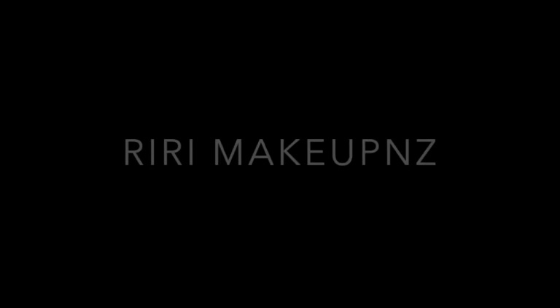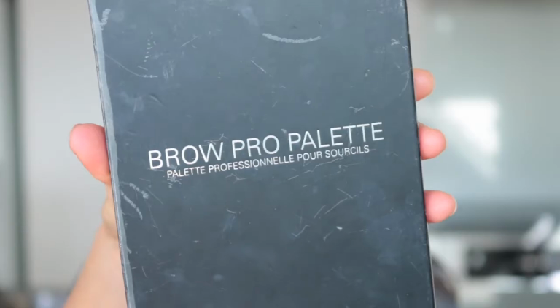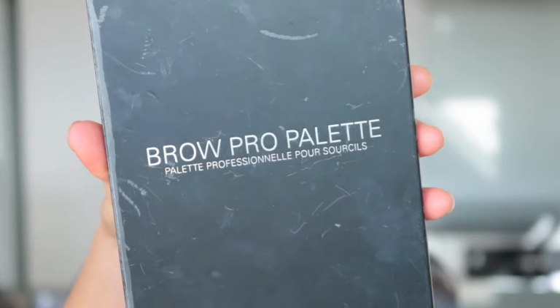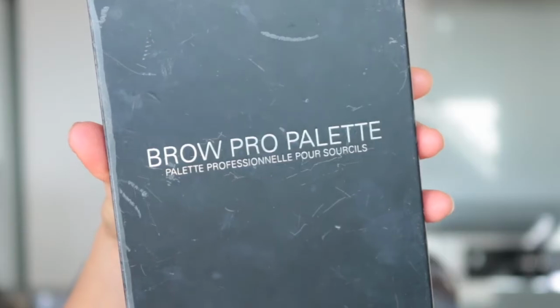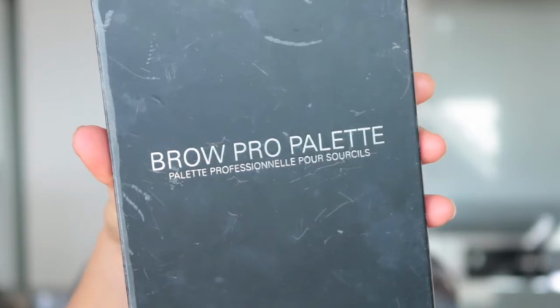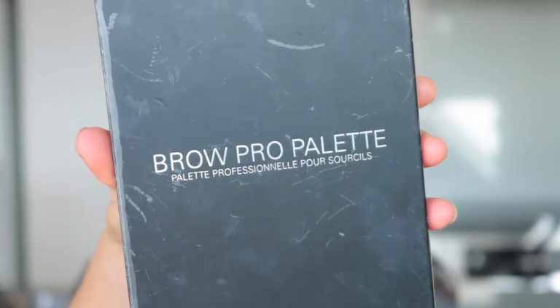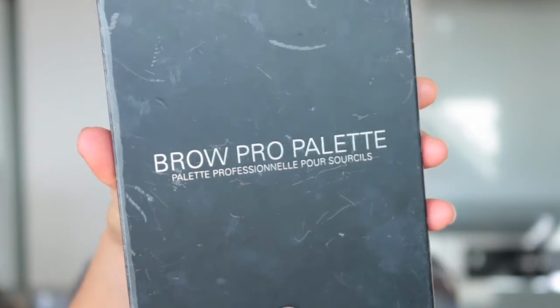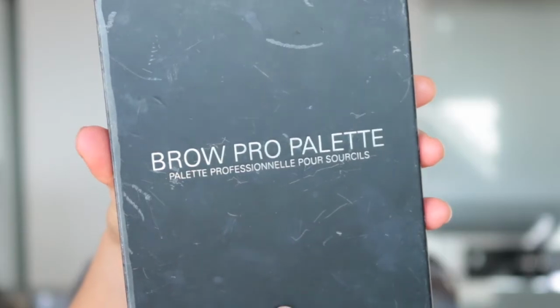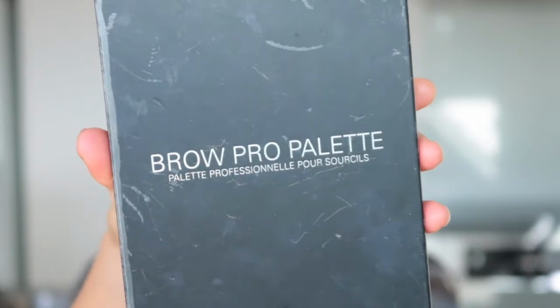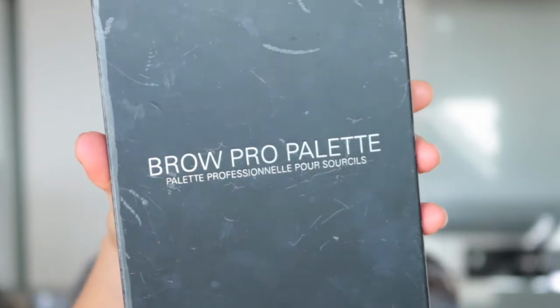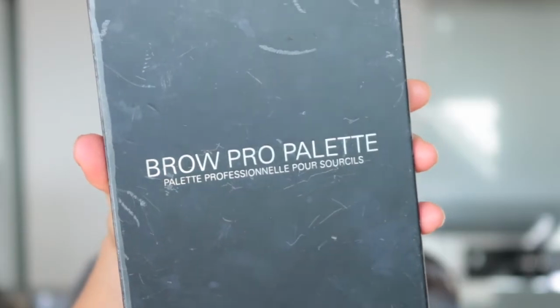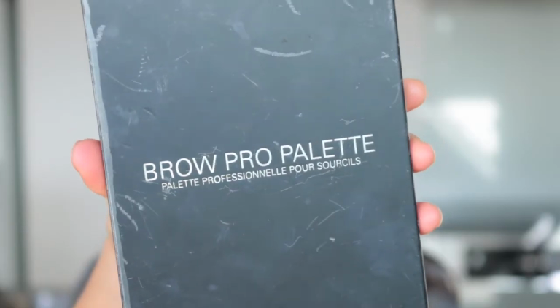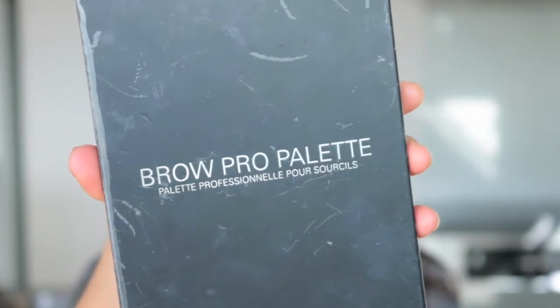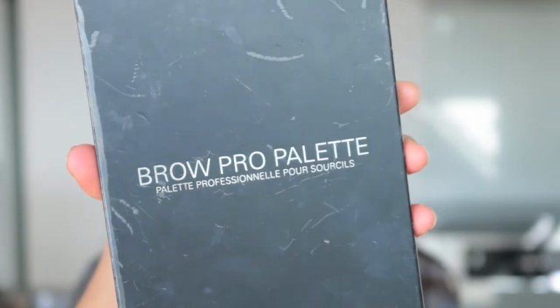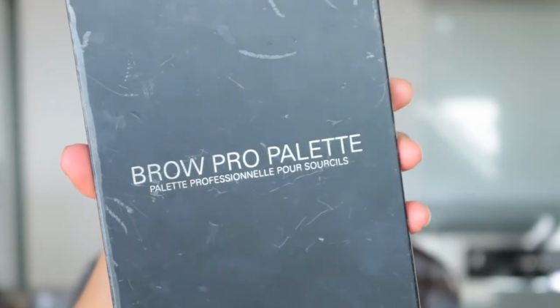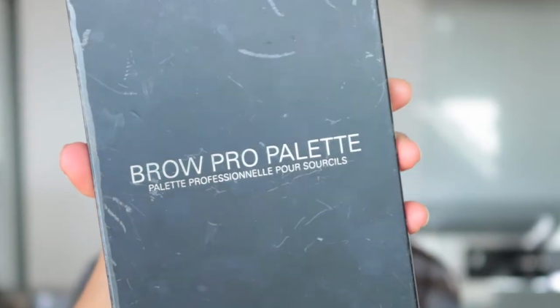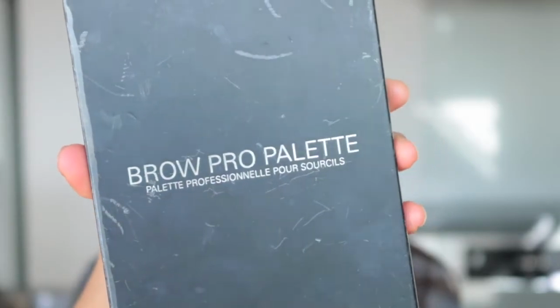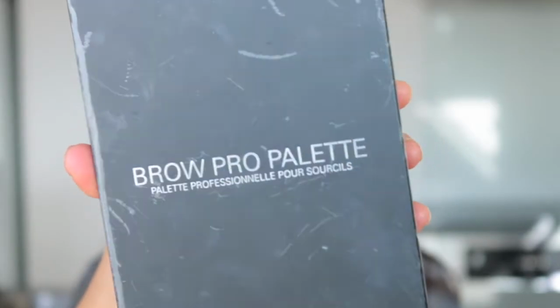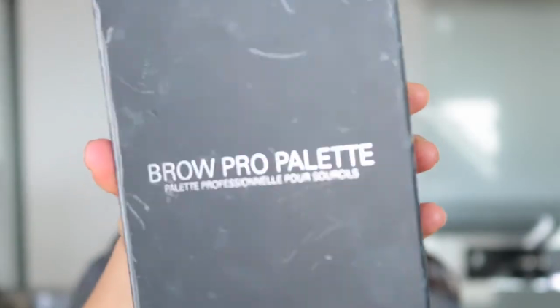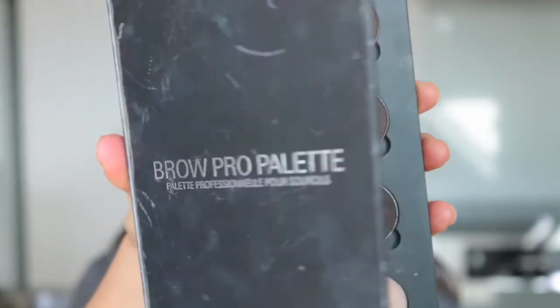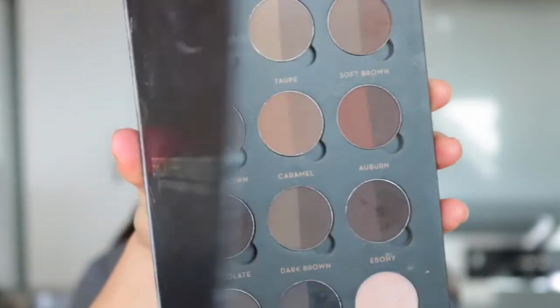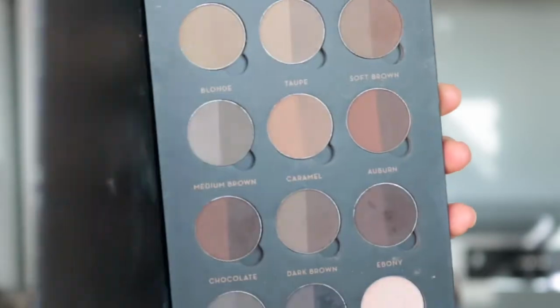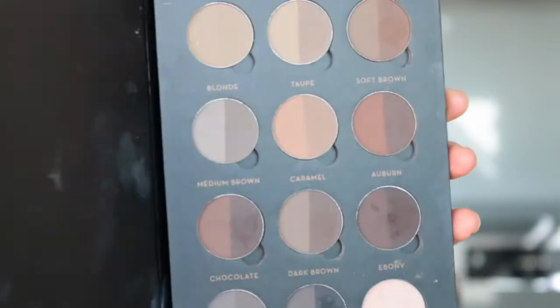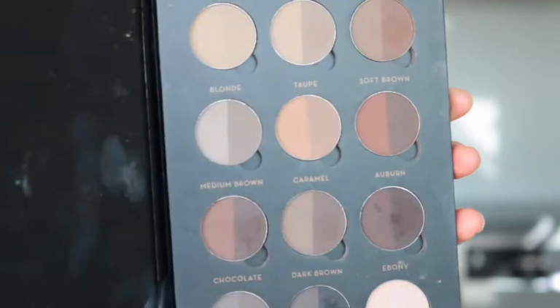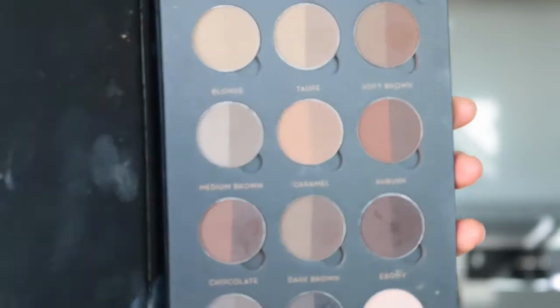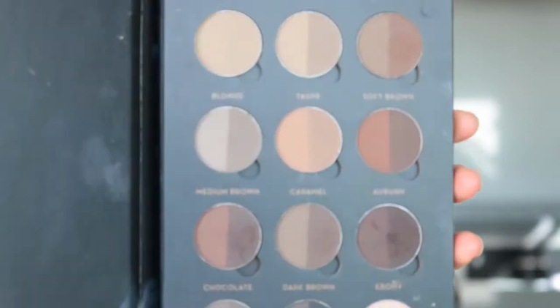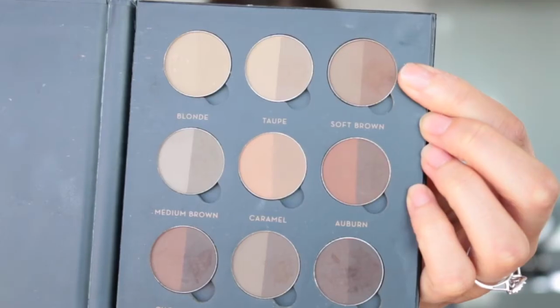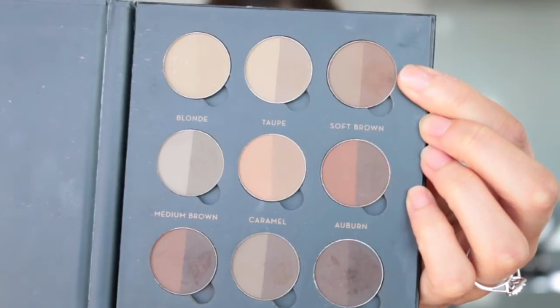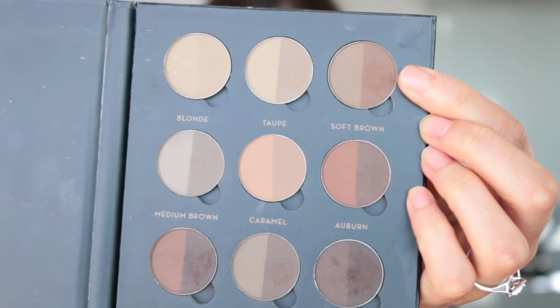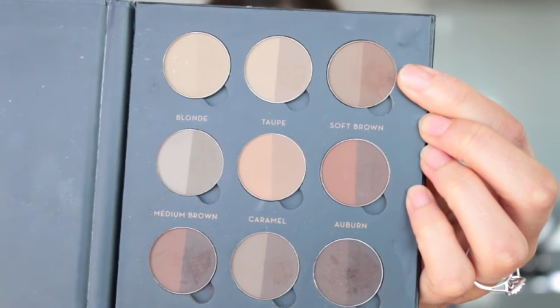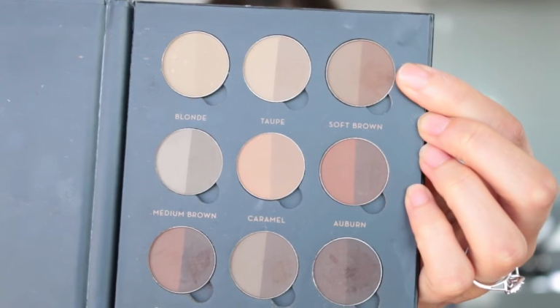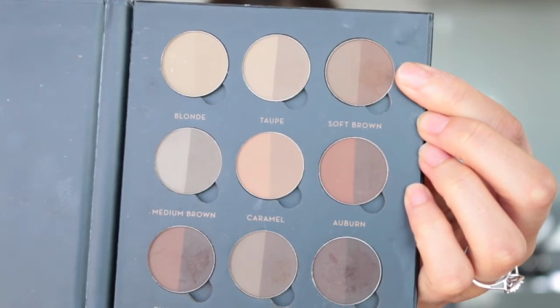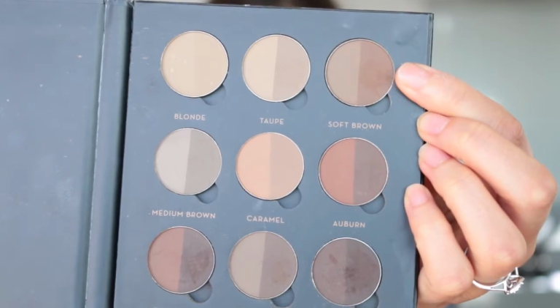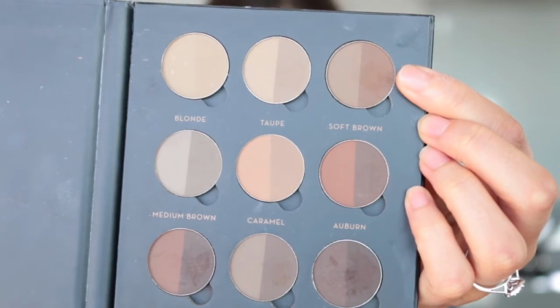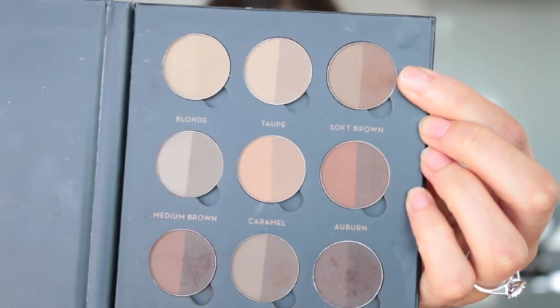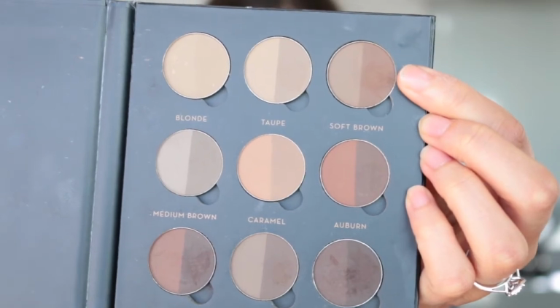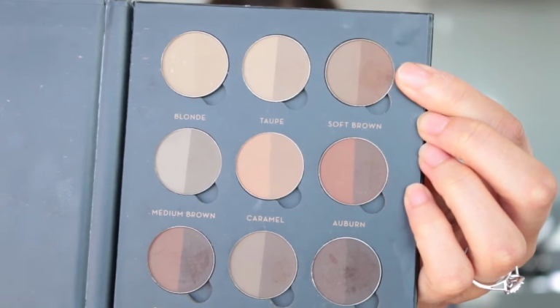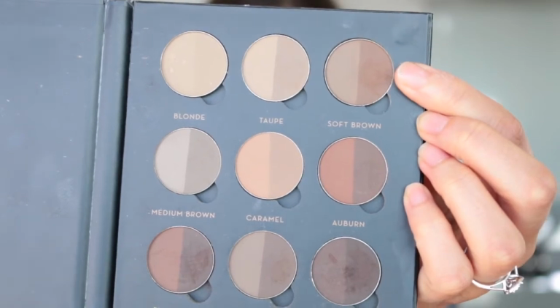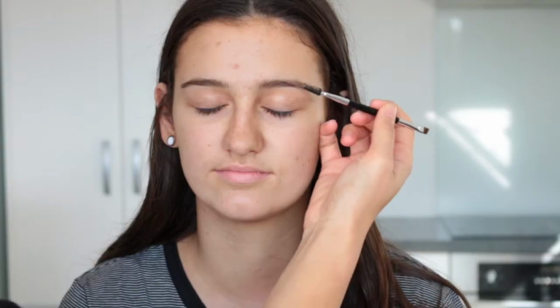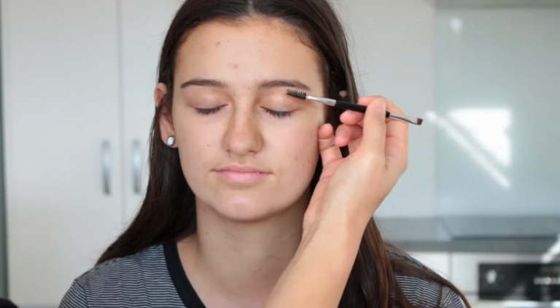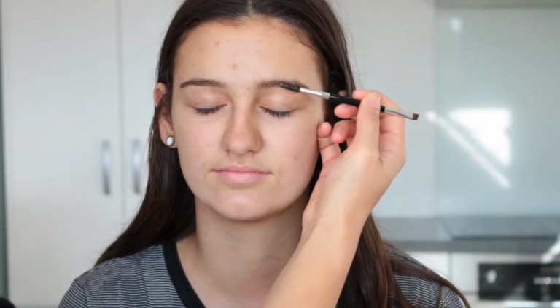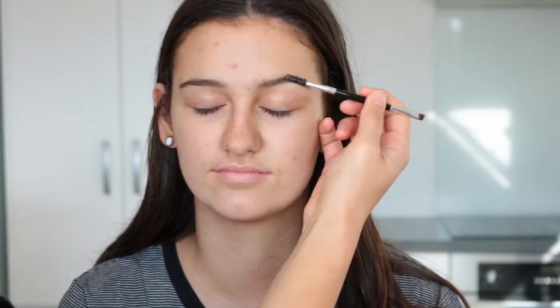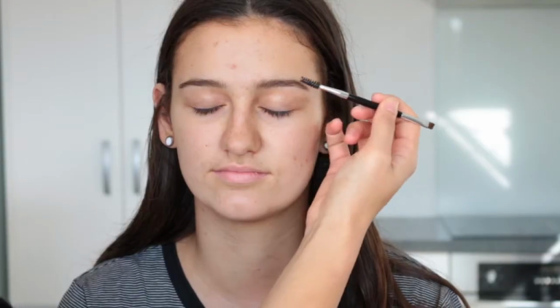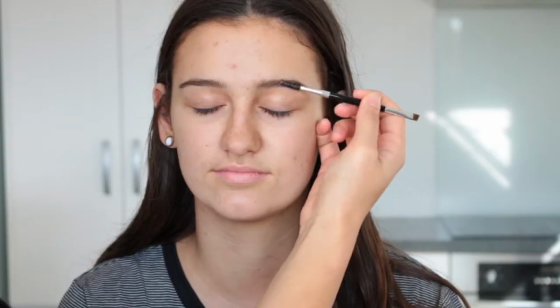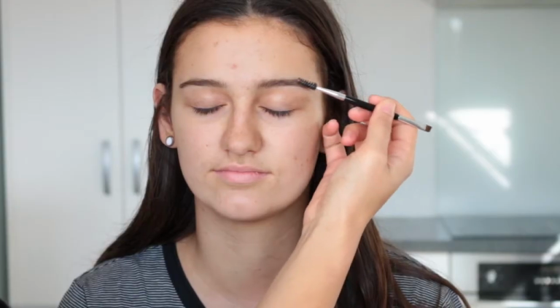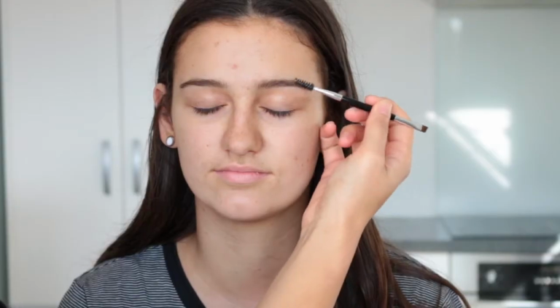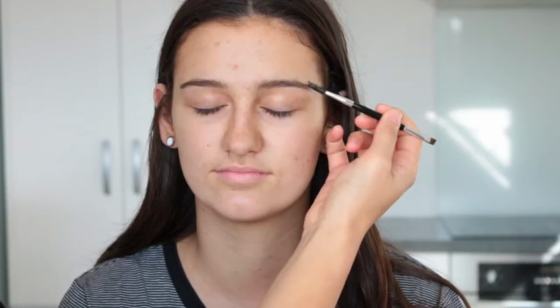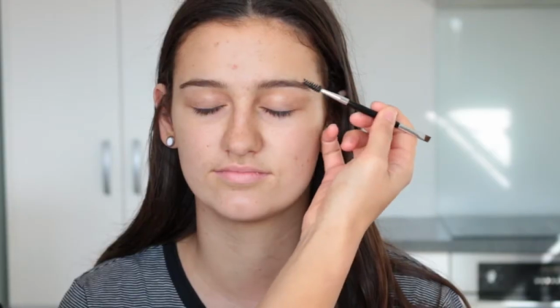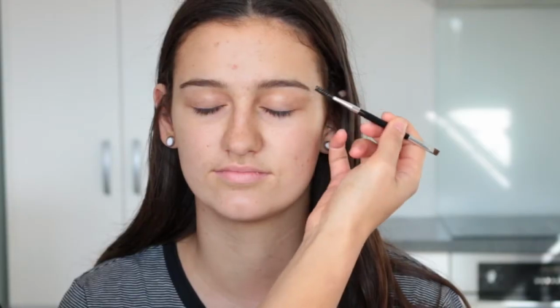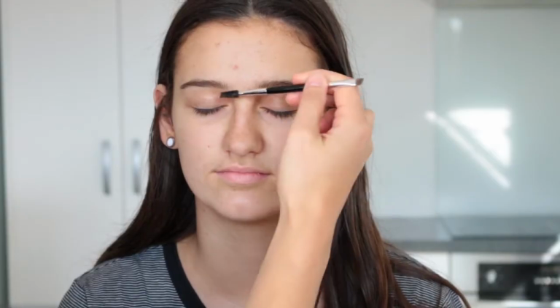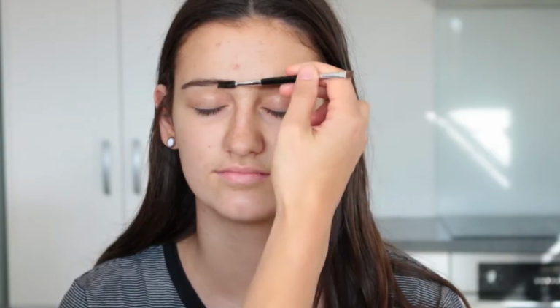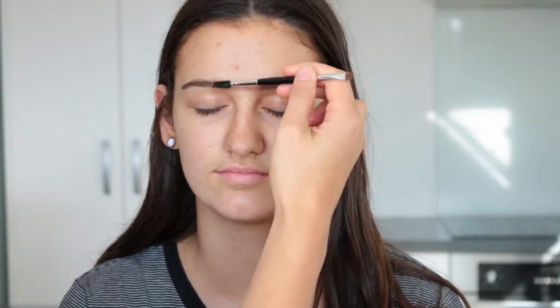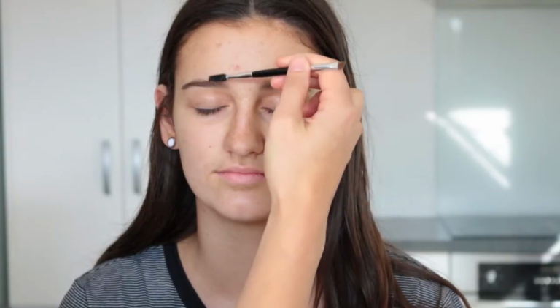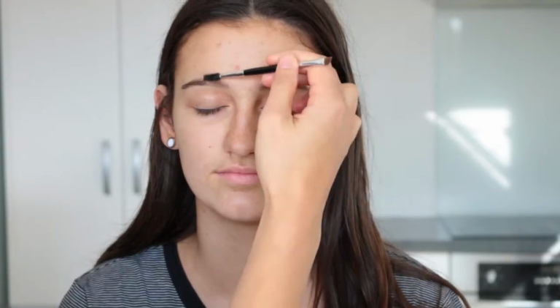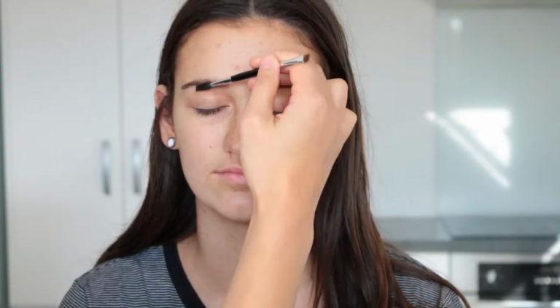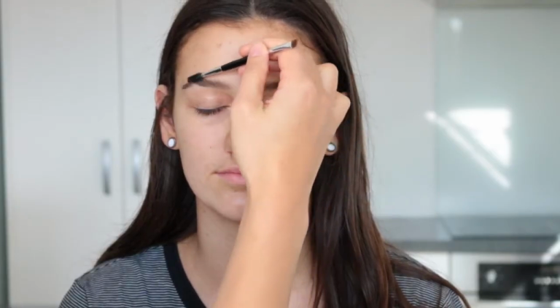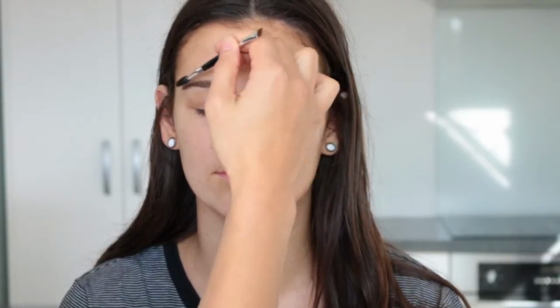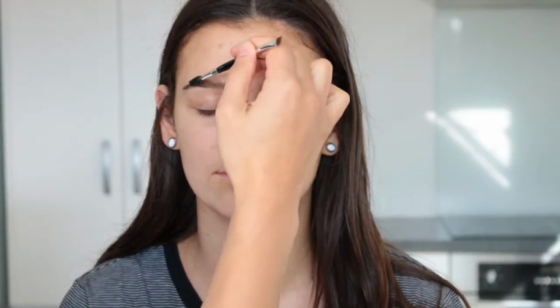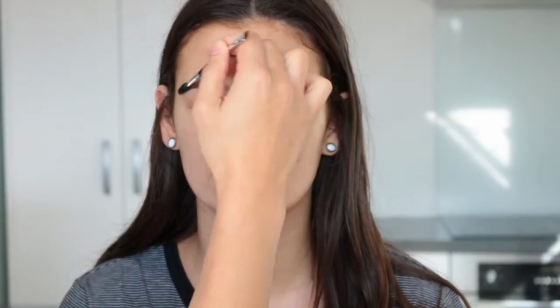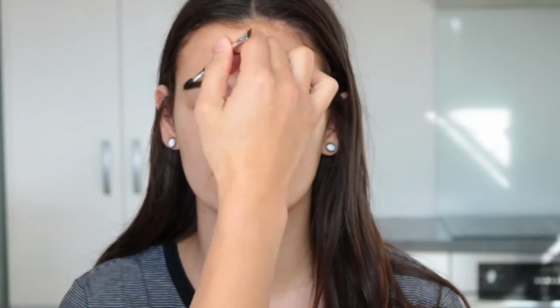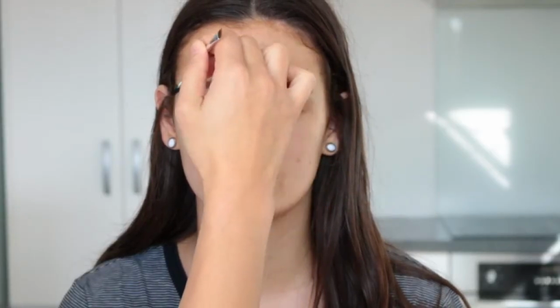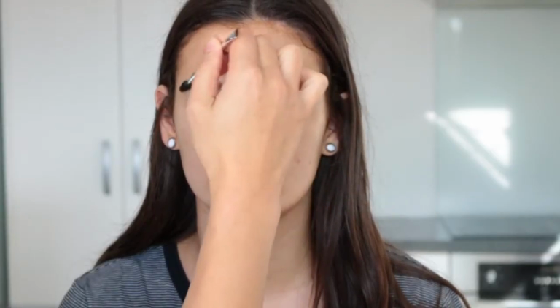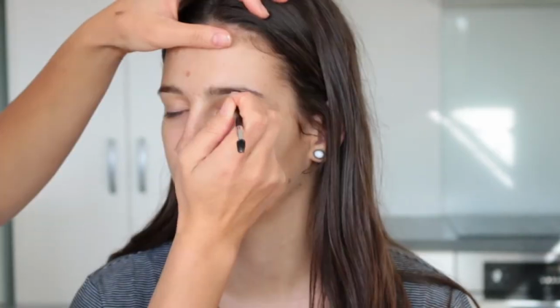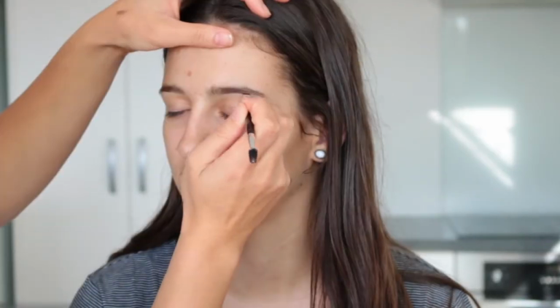Hey everyone, welcome to my very first client tutorial. I'm so excited that I got to film this, and yeah, I'm just gonna jump straight into it.